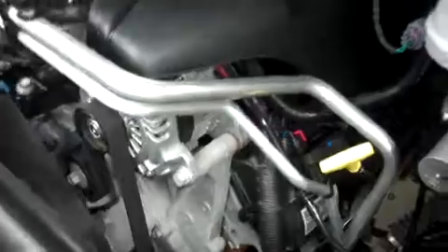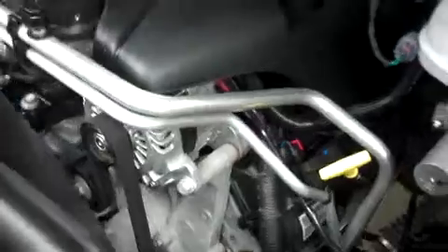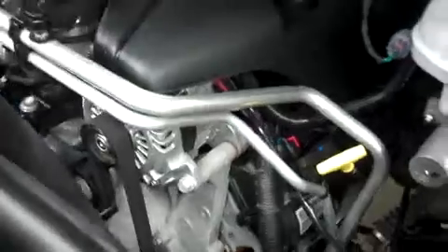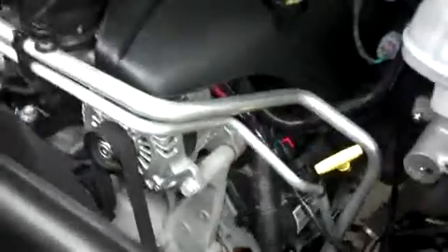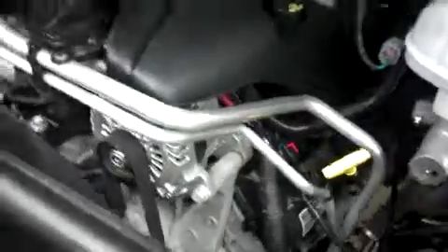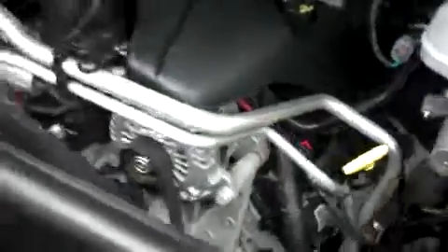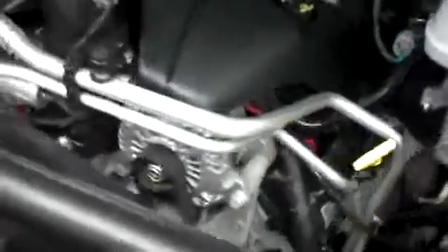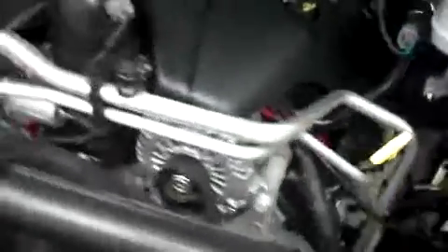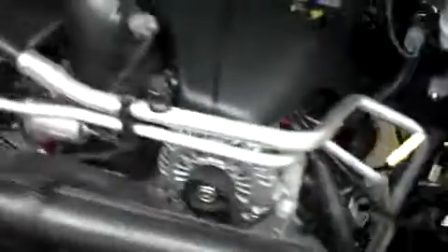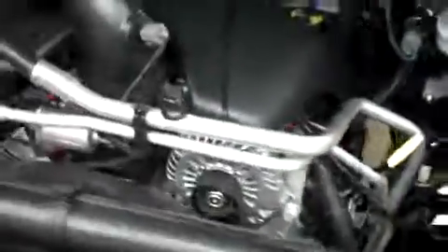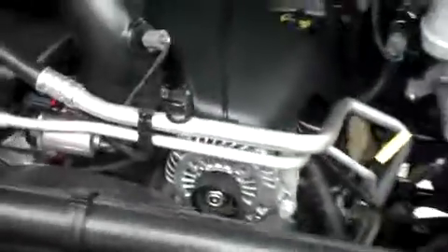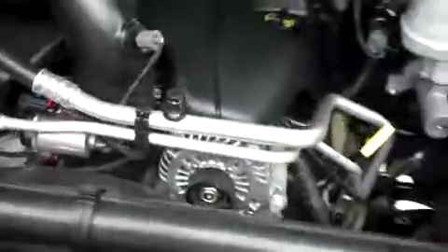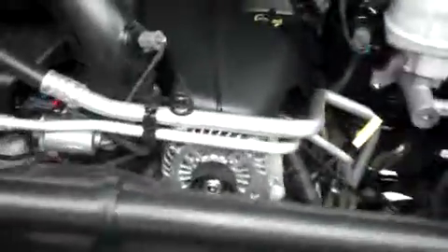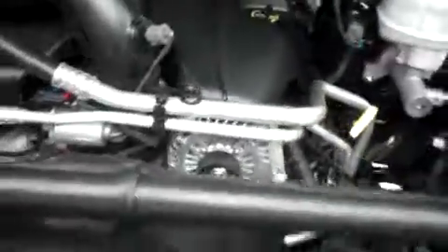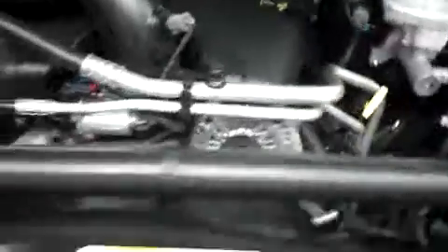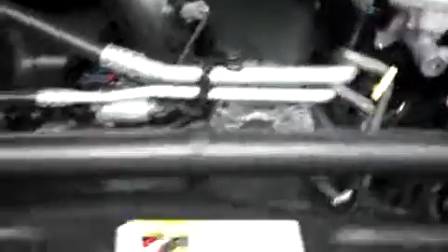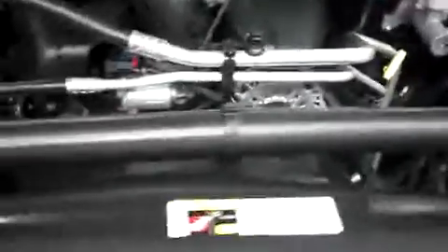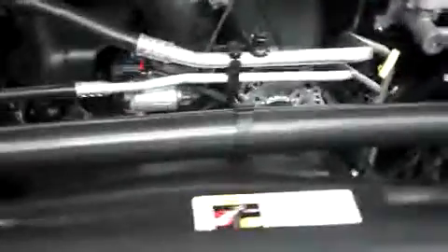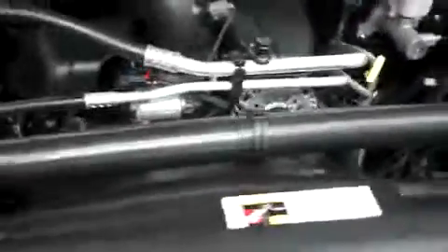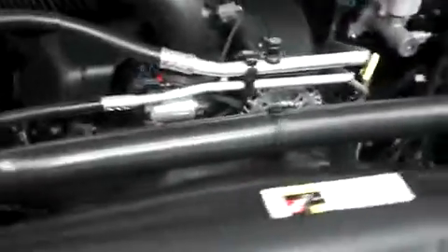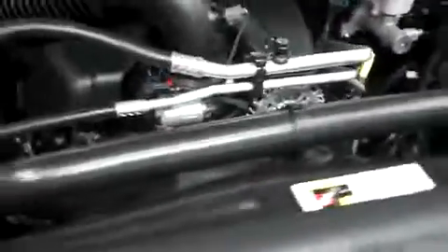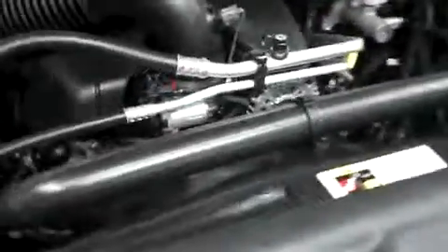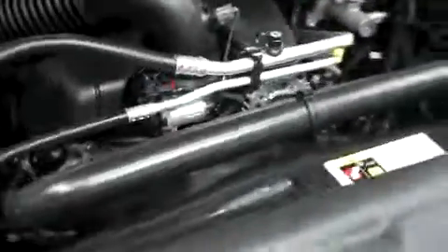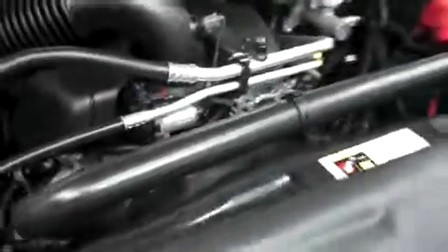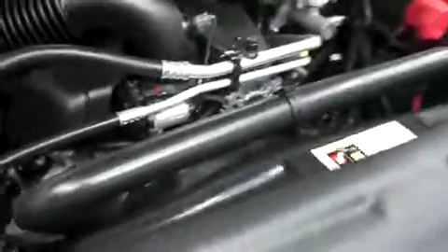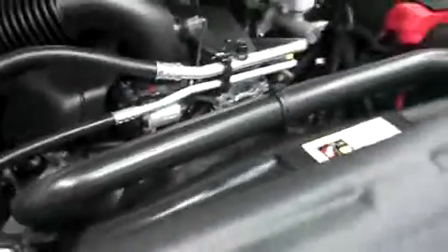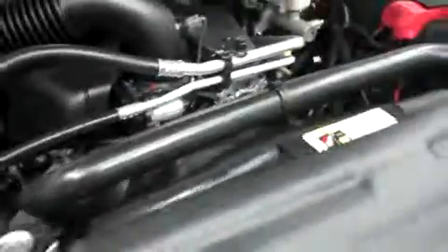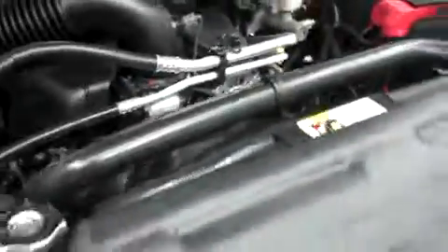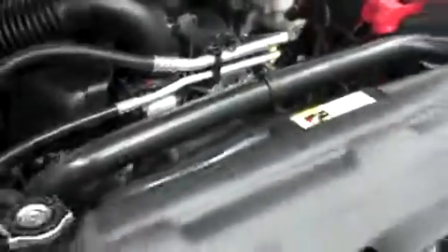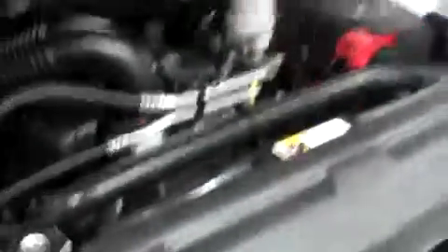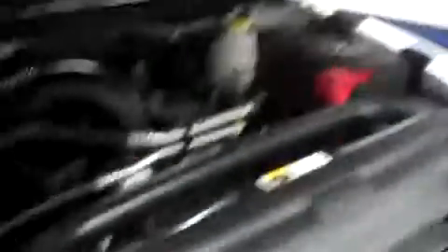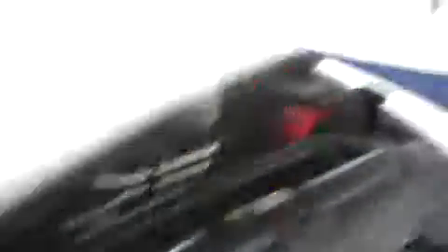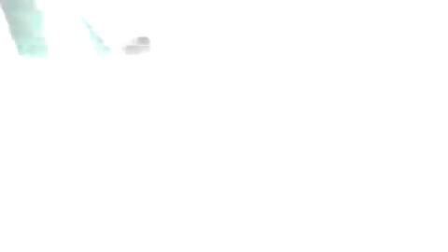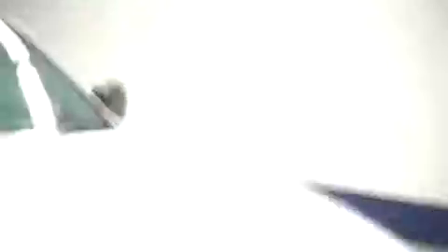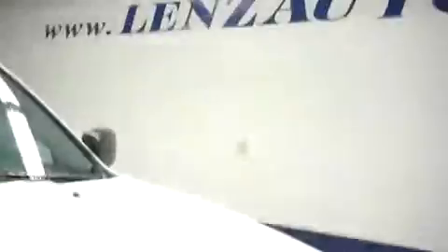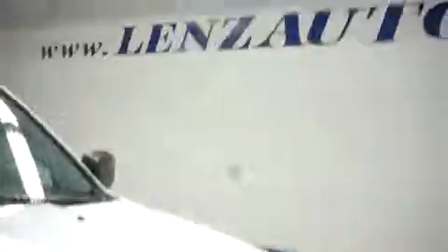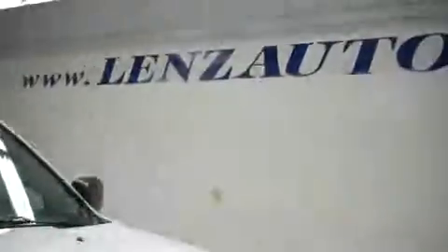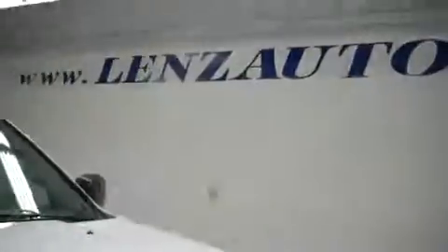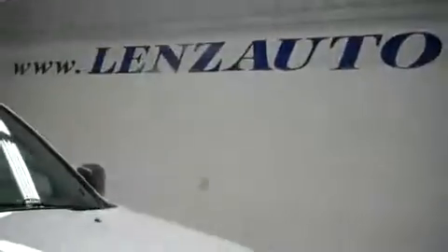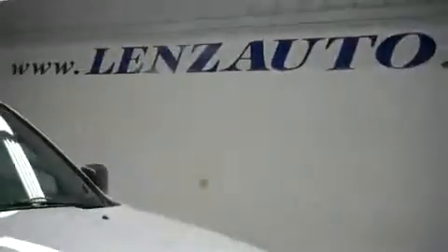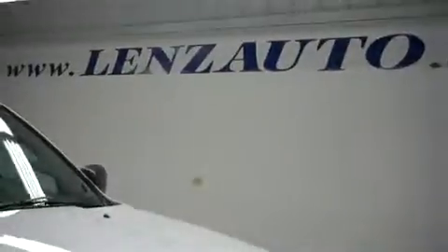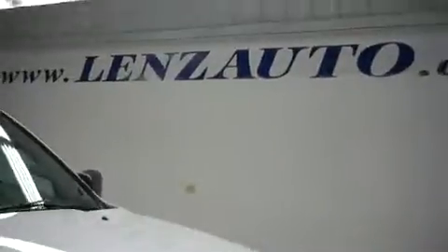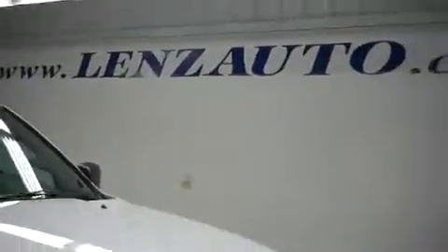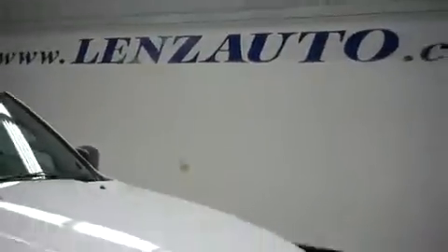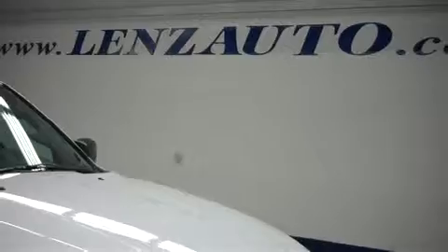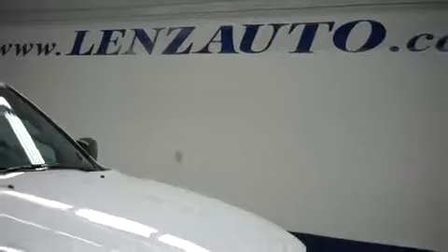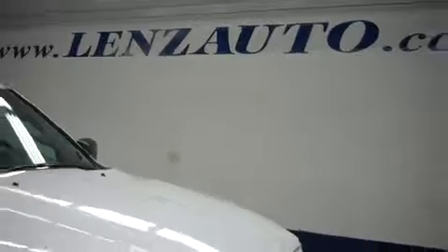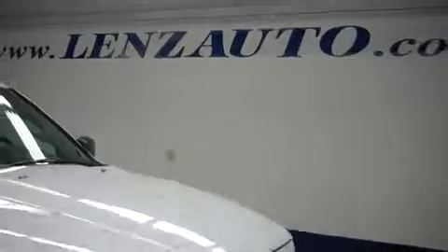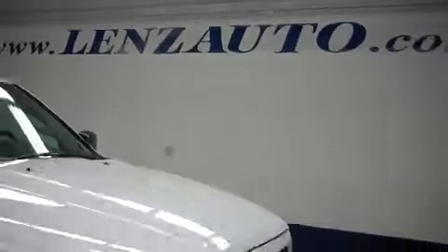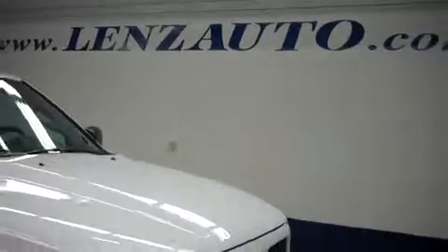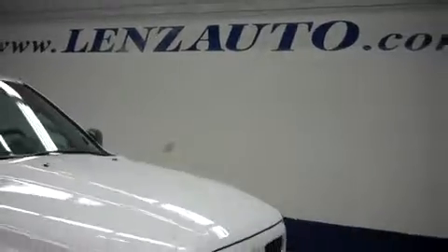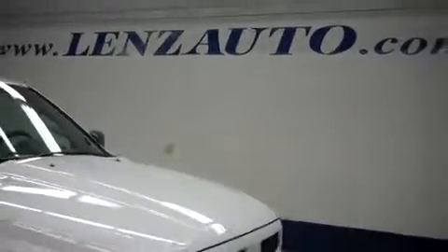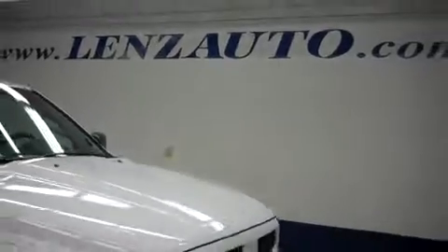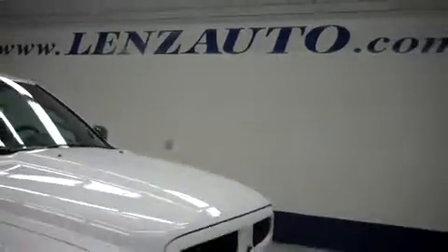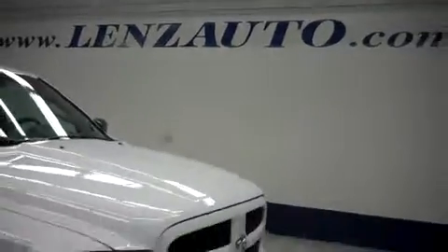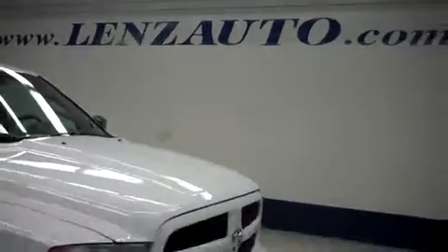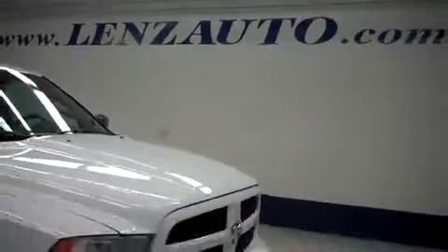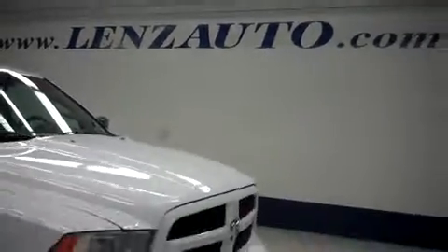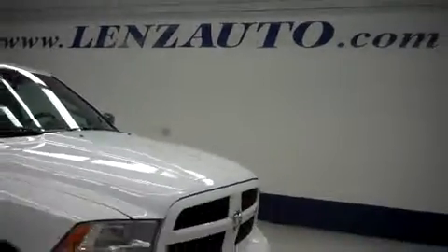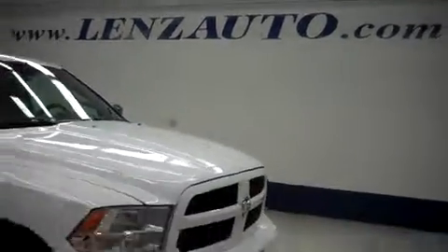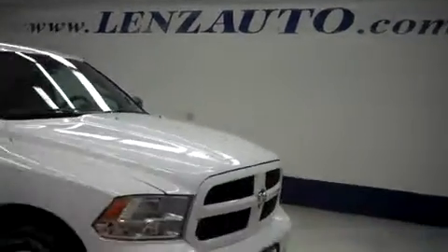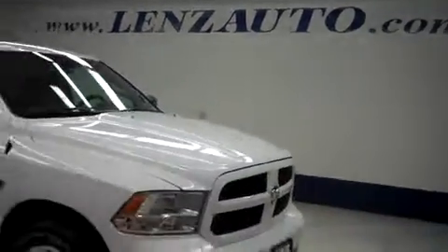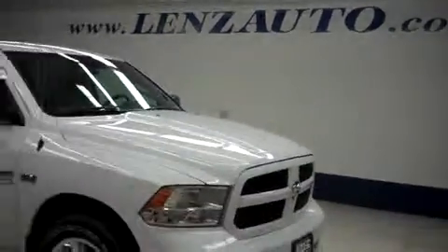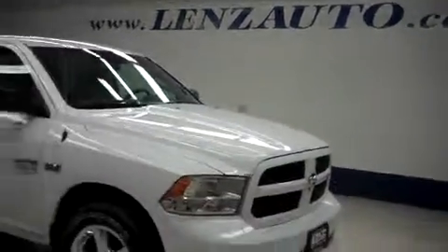For more pictures of this truck or the over 500 in stock, please visit our website at lensauto.com. Thank you.